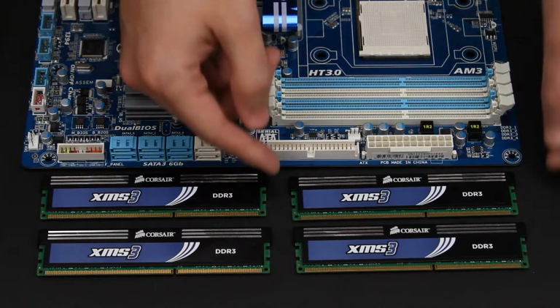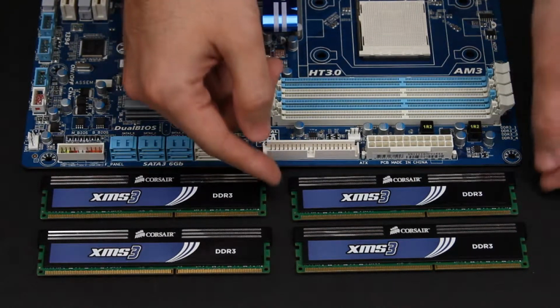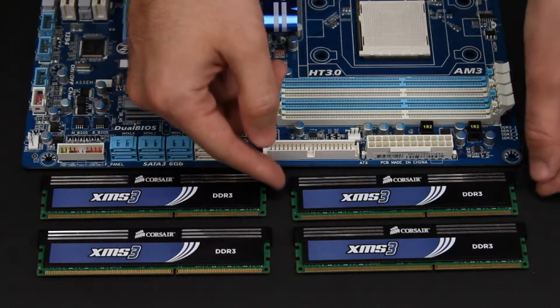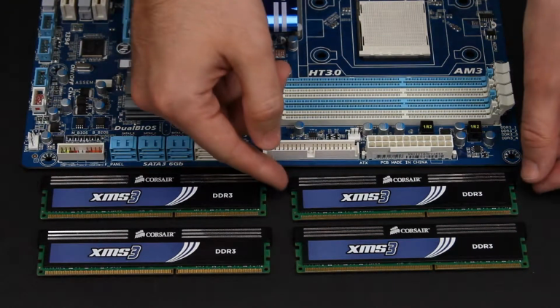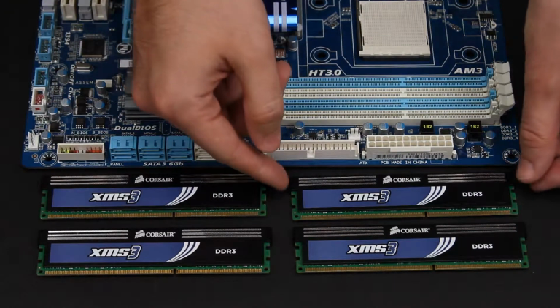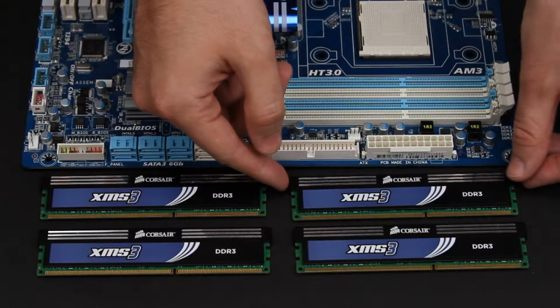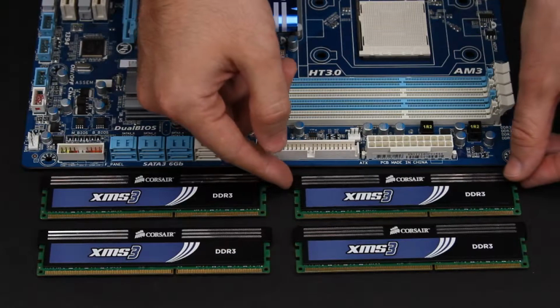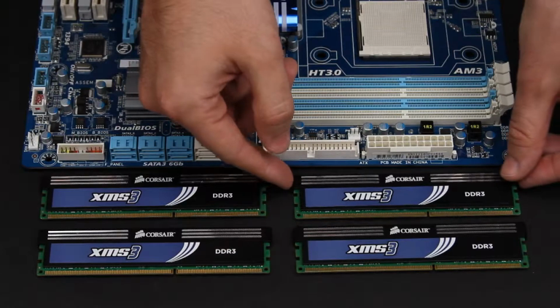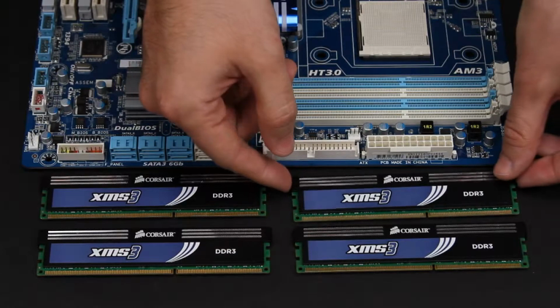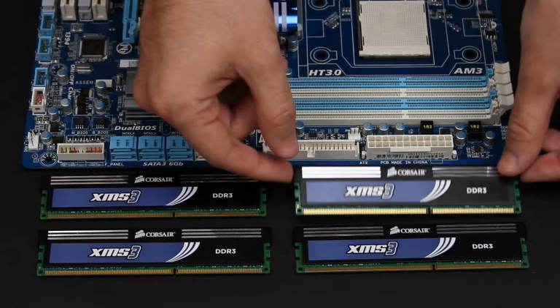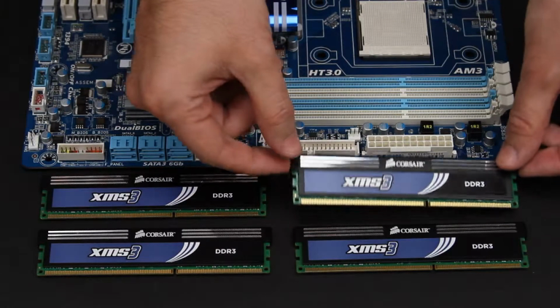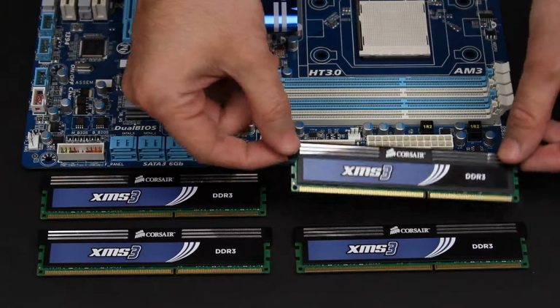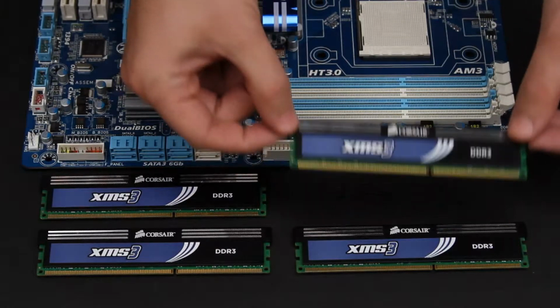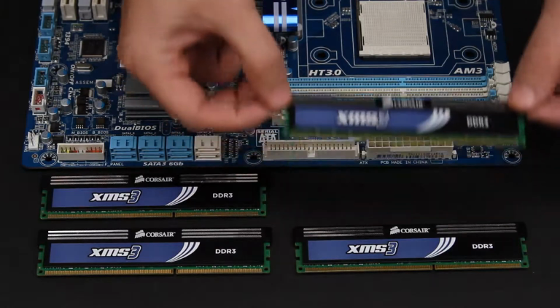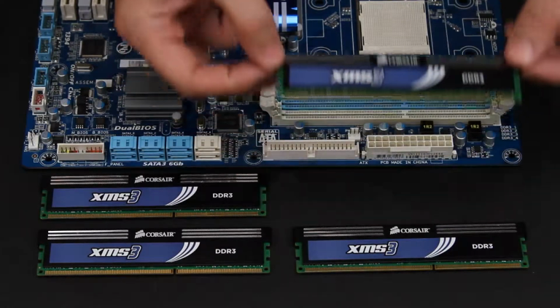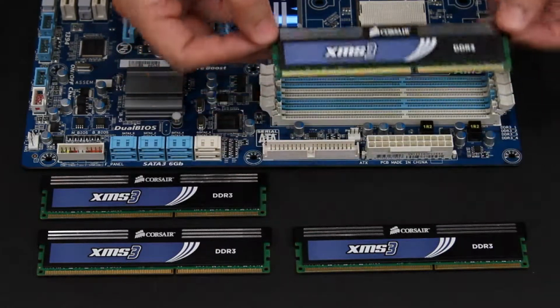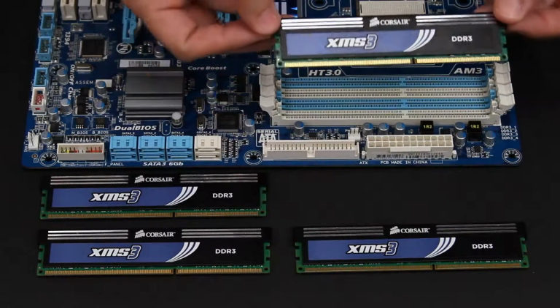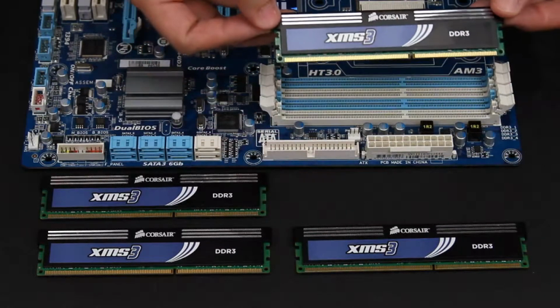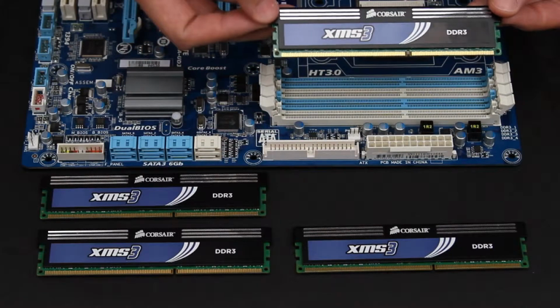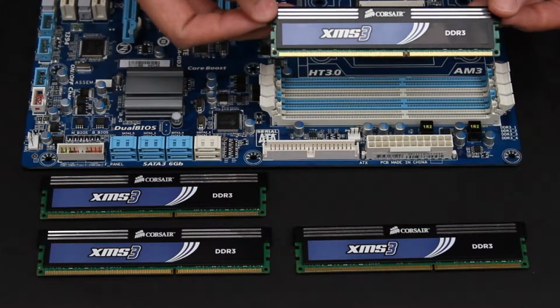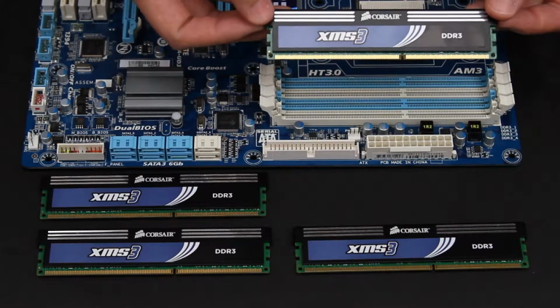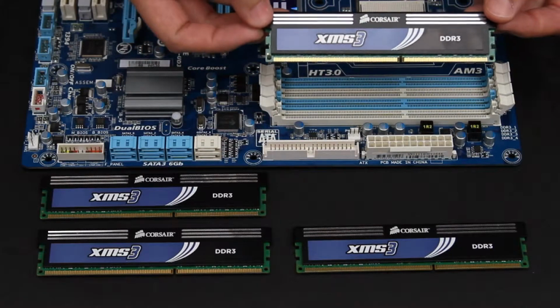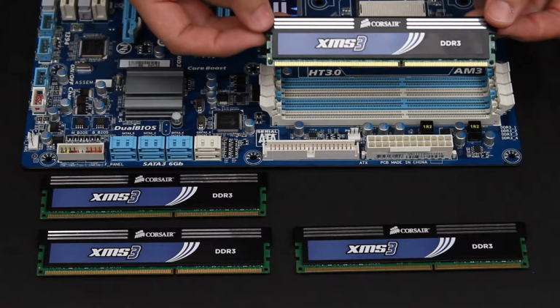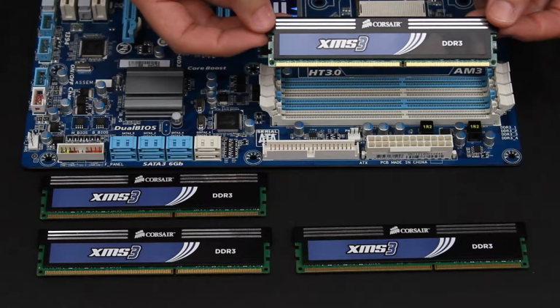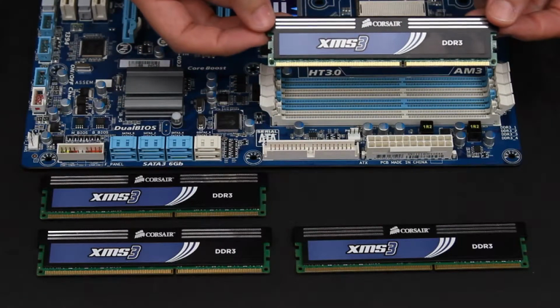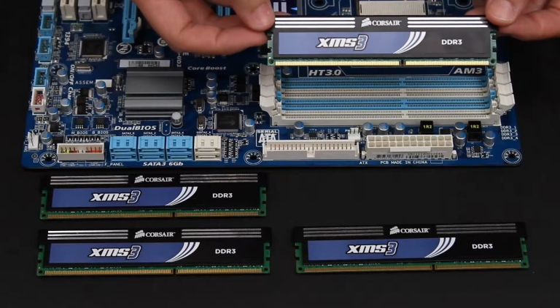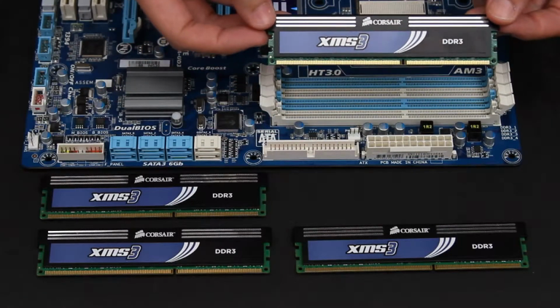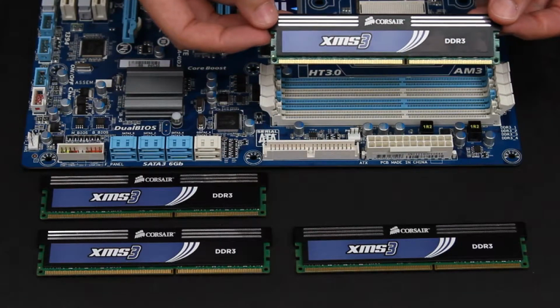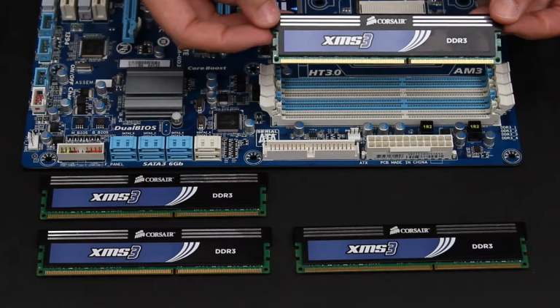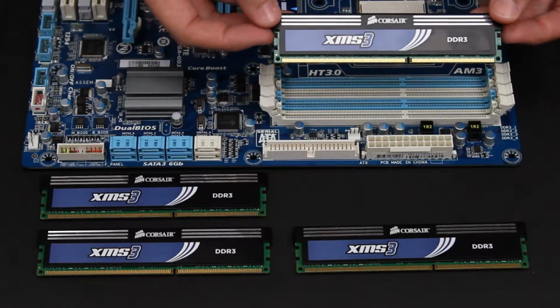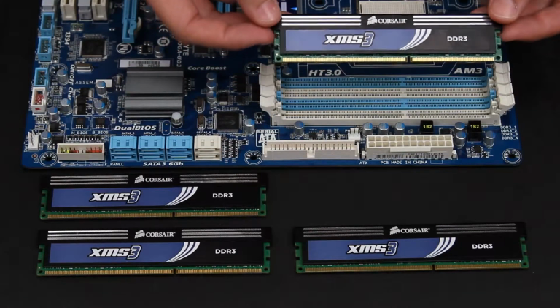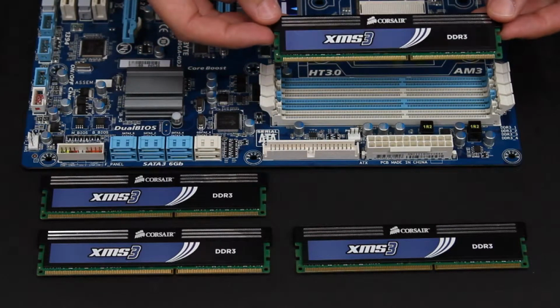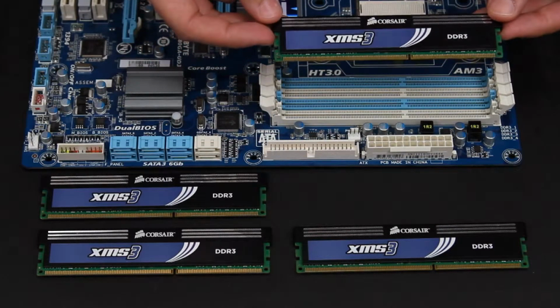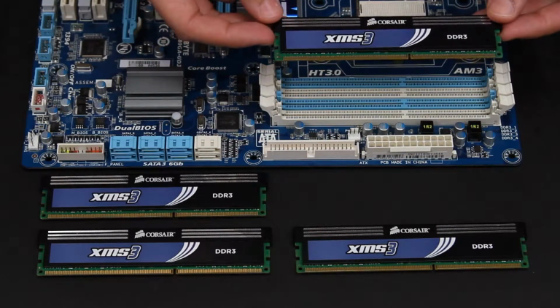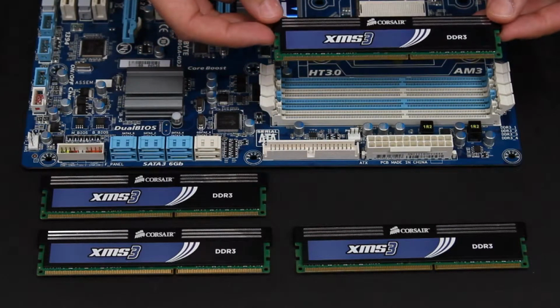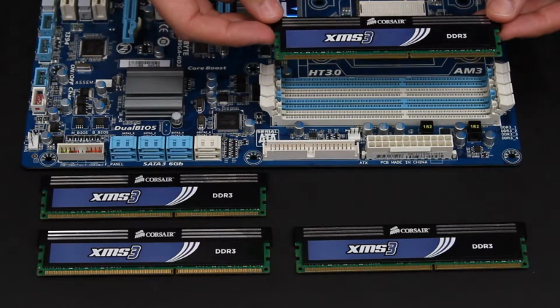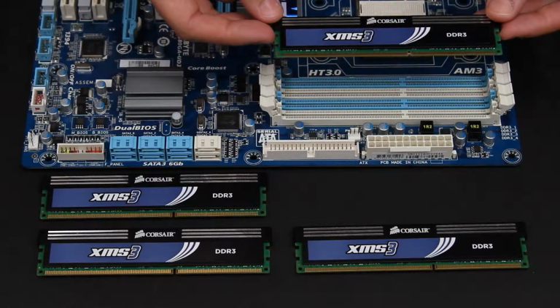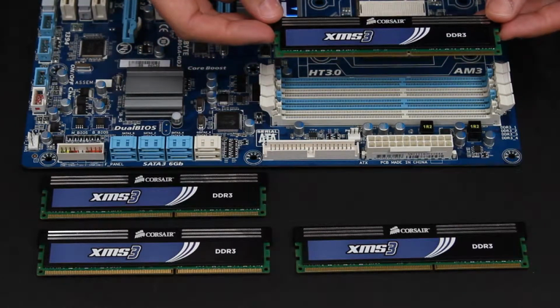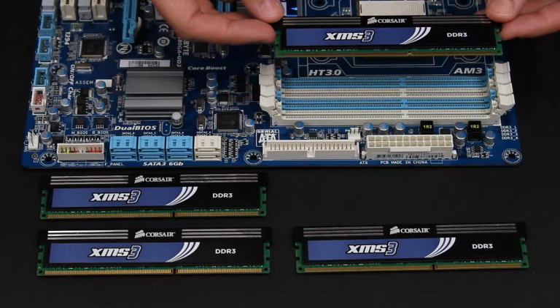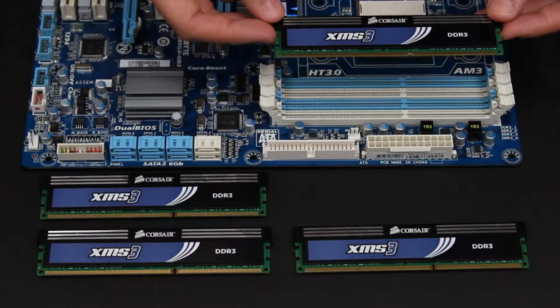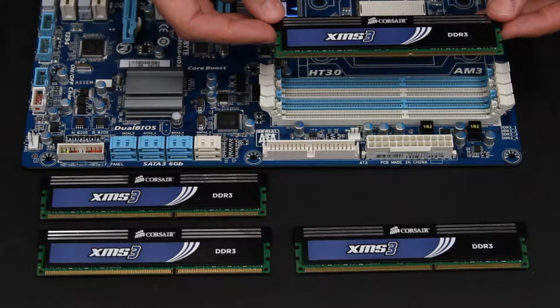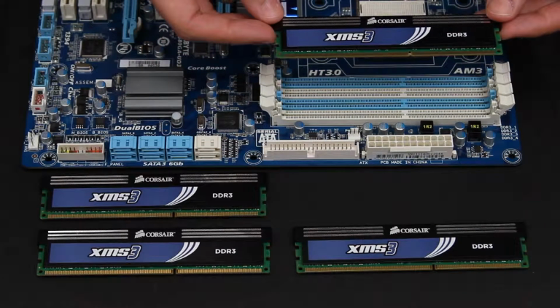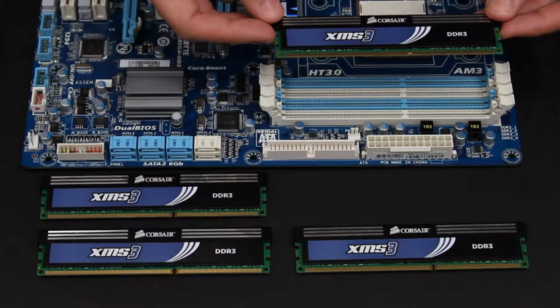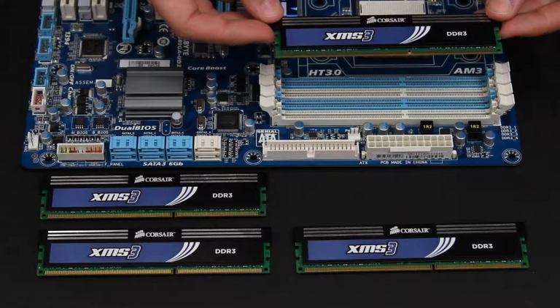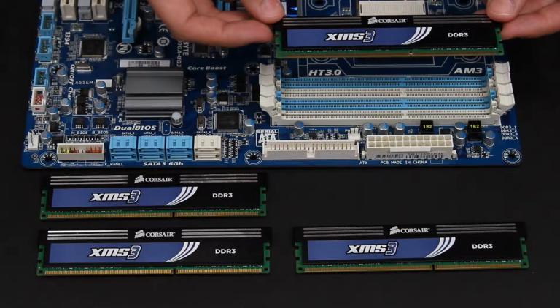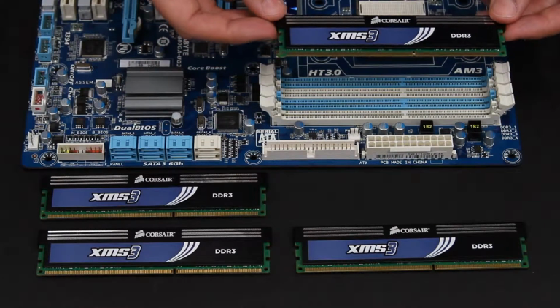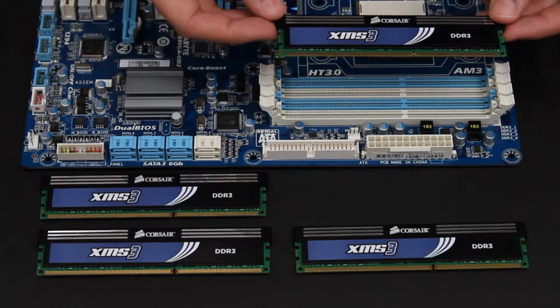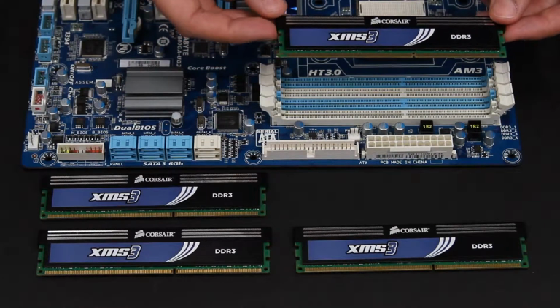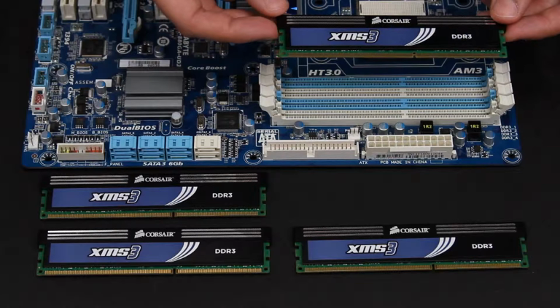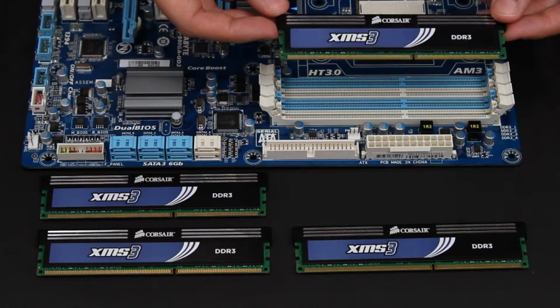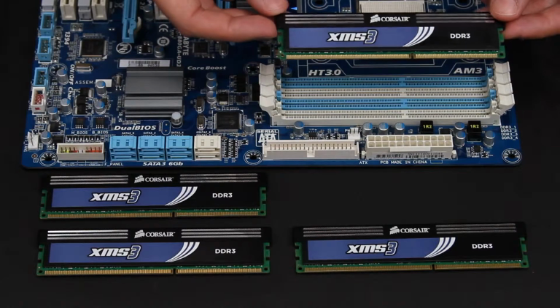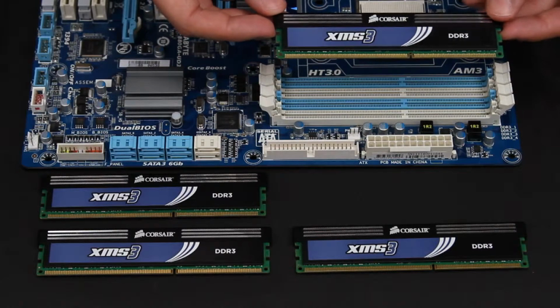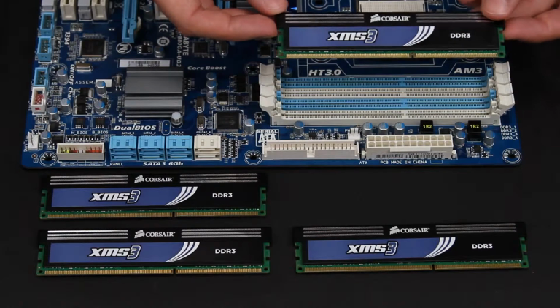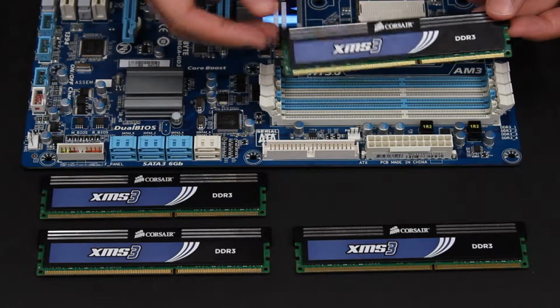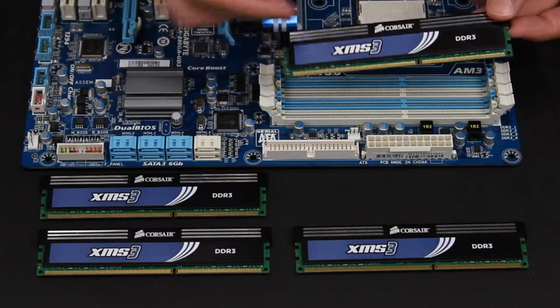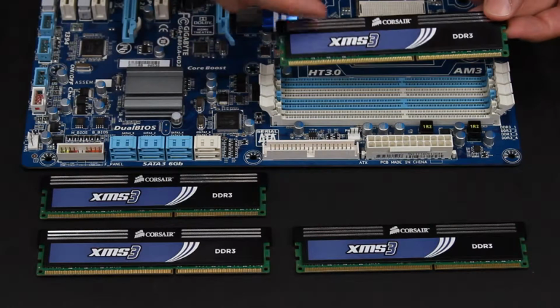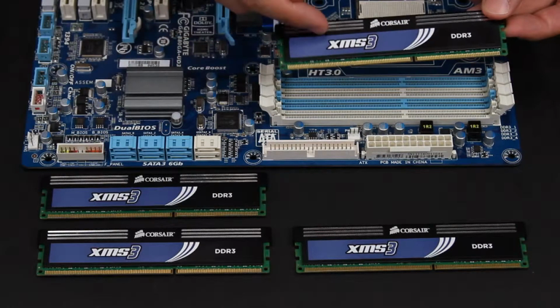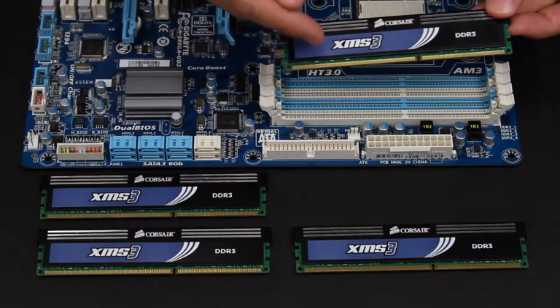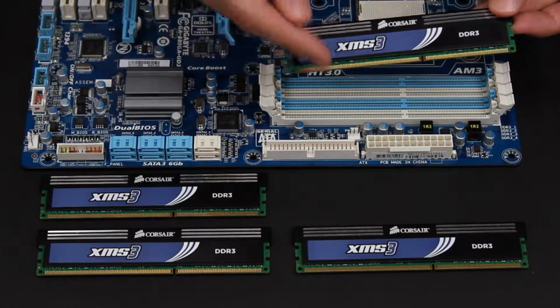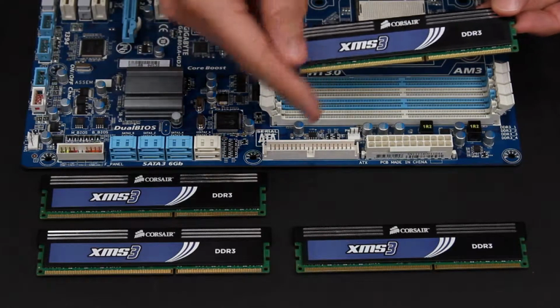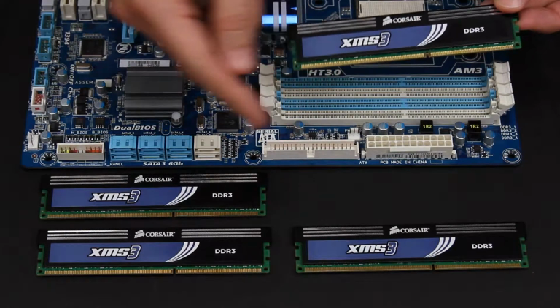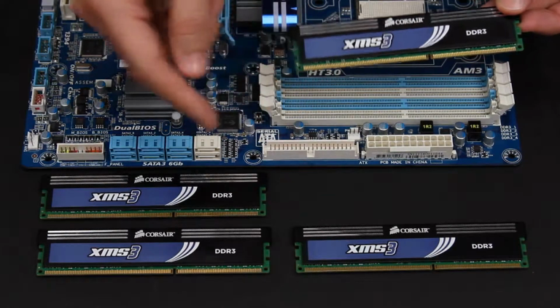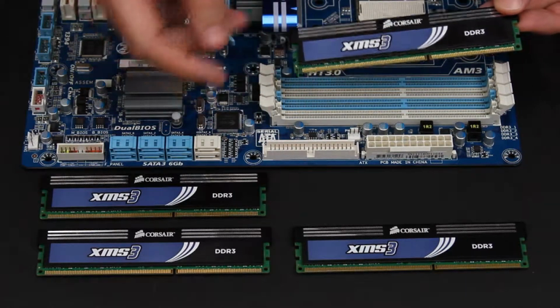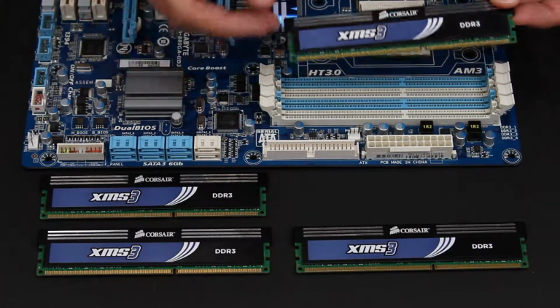The RAM we're using today is Corsair DDR3 1333. I have eight gigabytes, so two sticks in total.